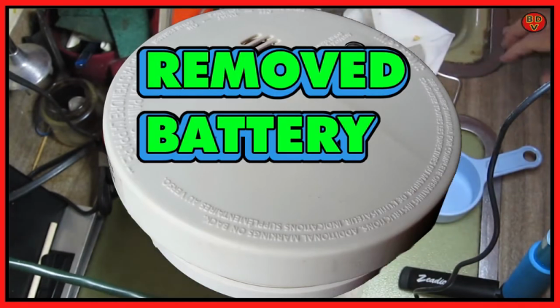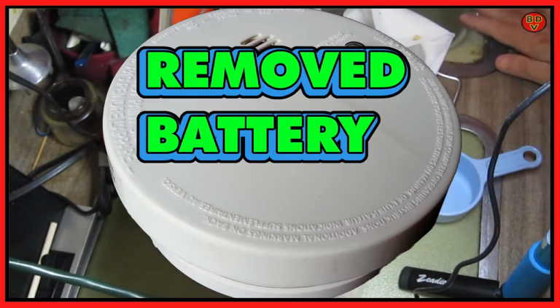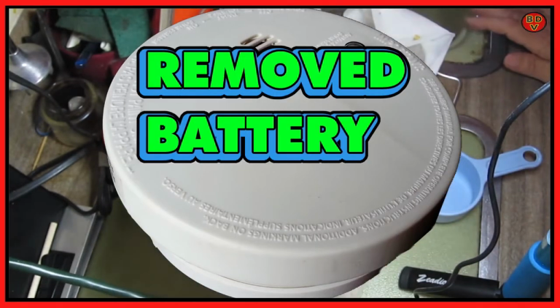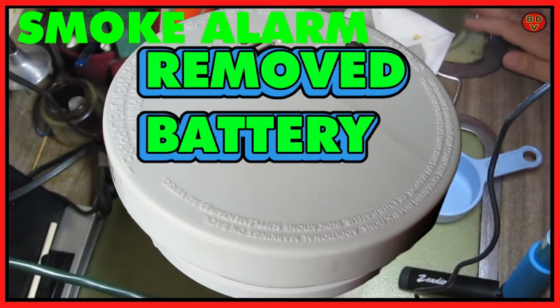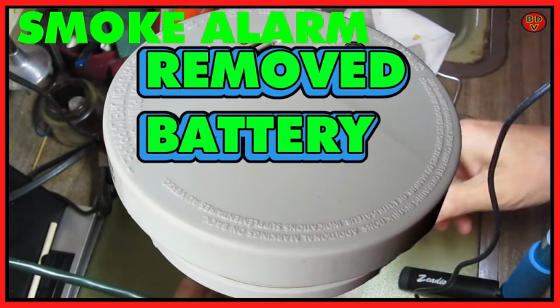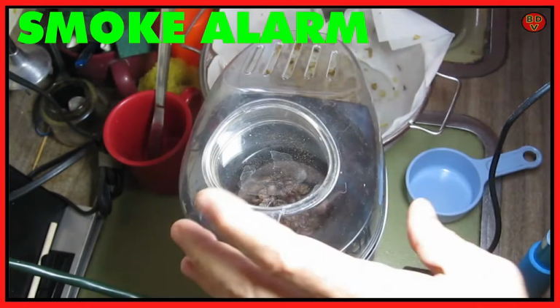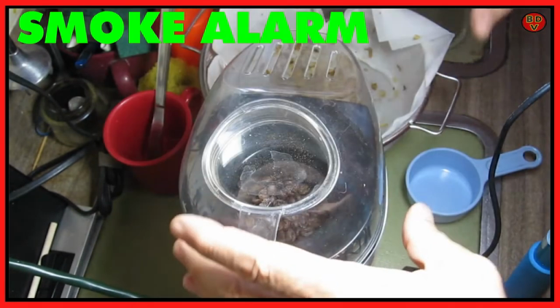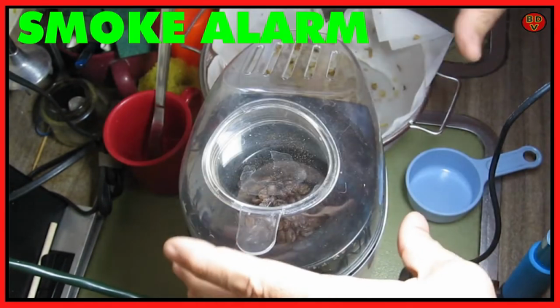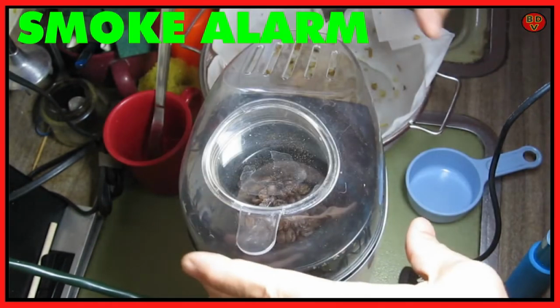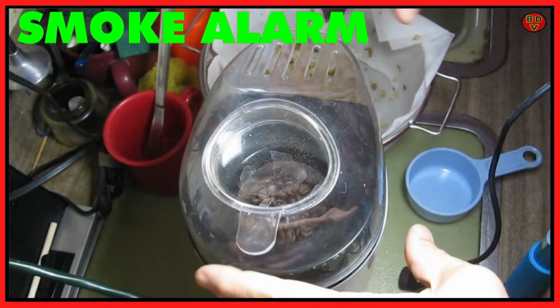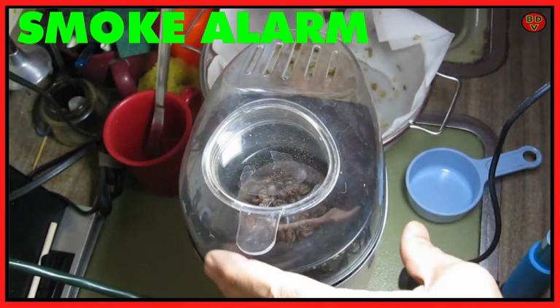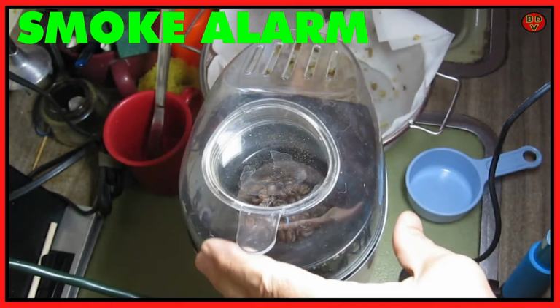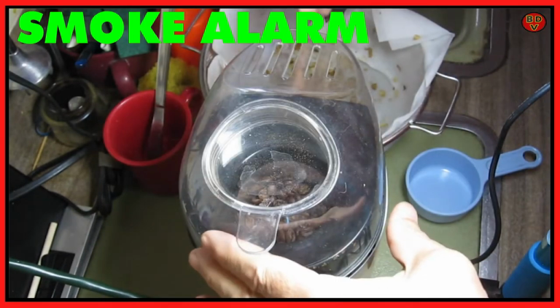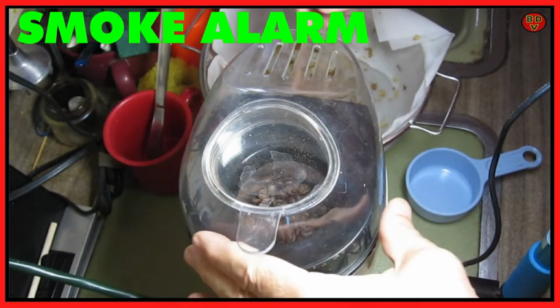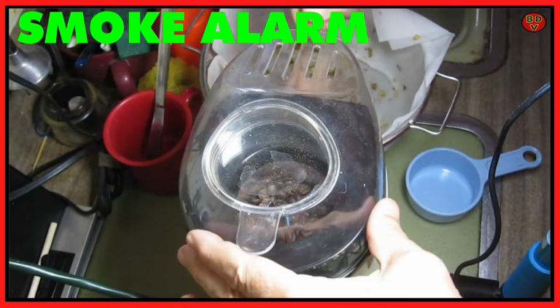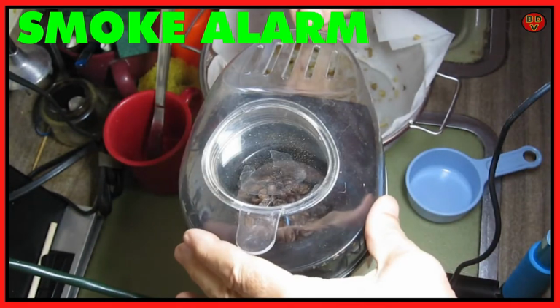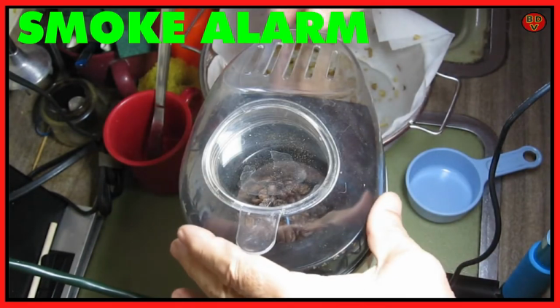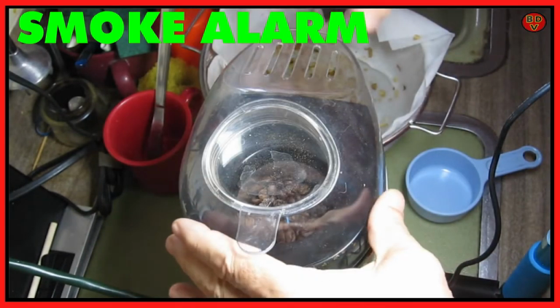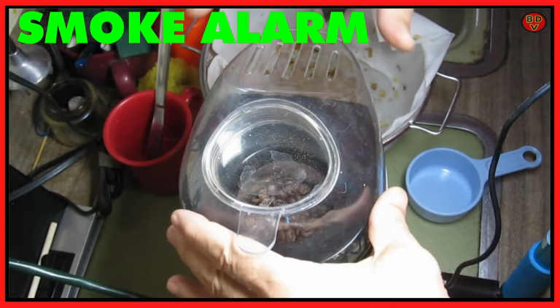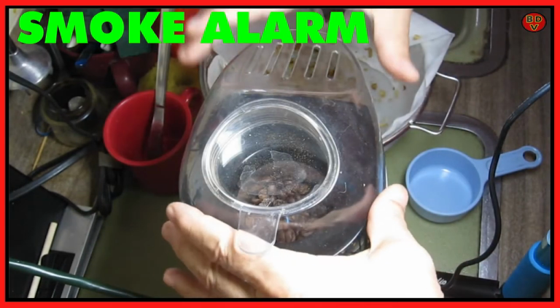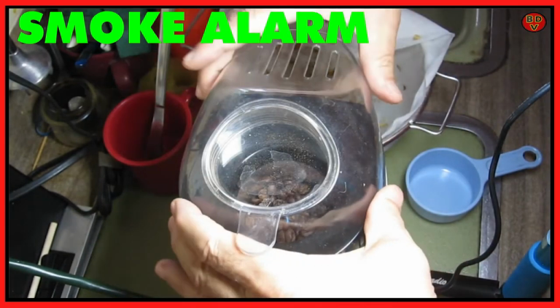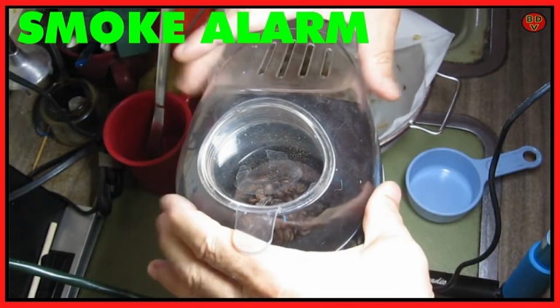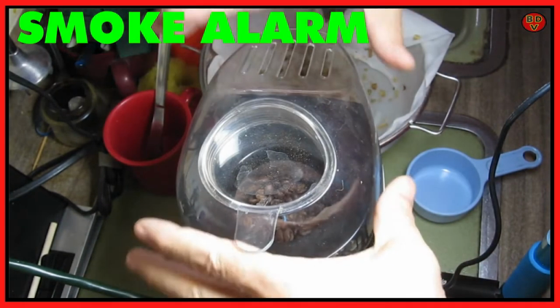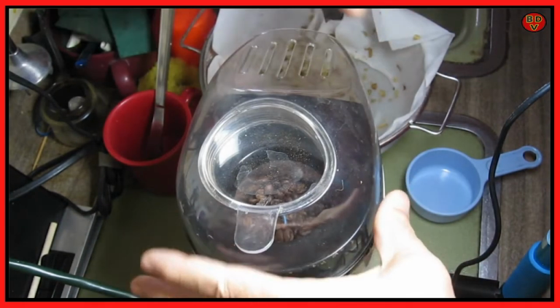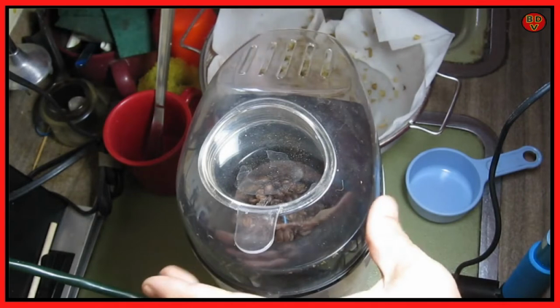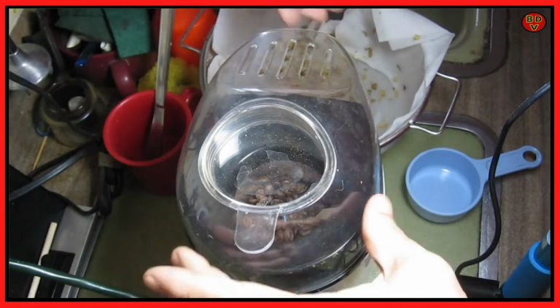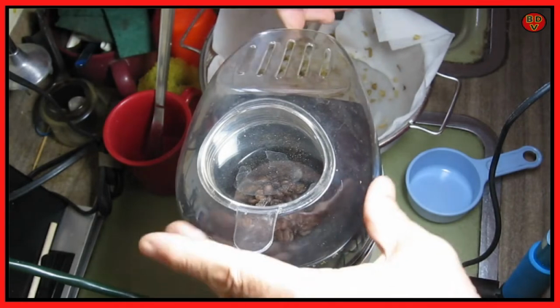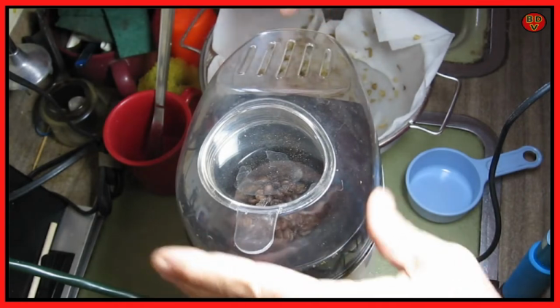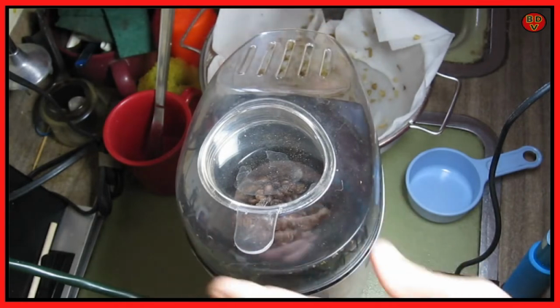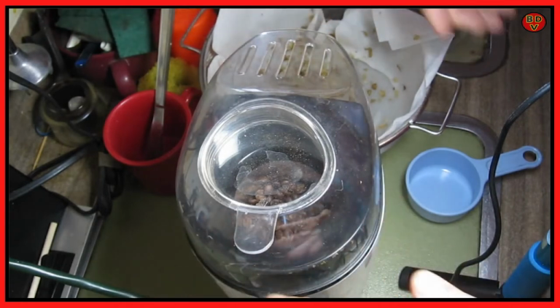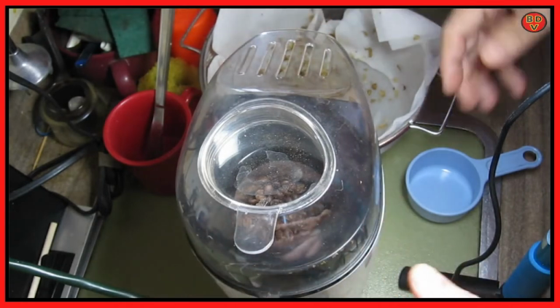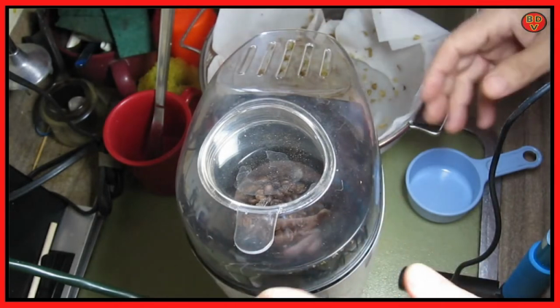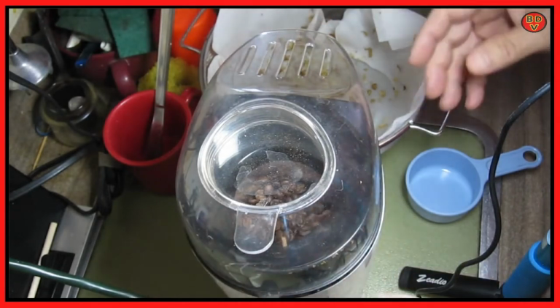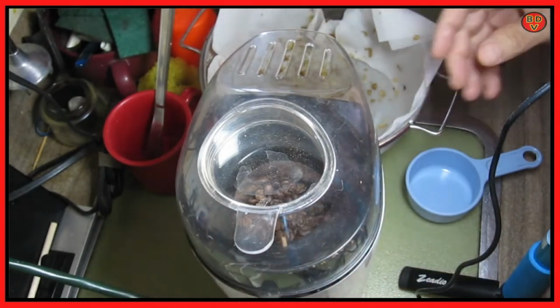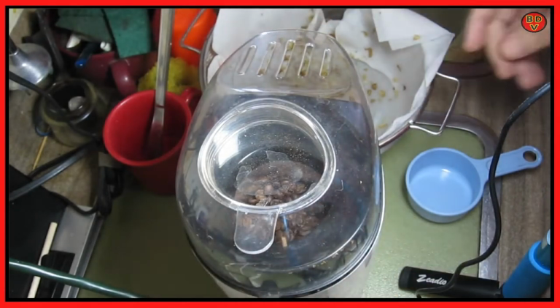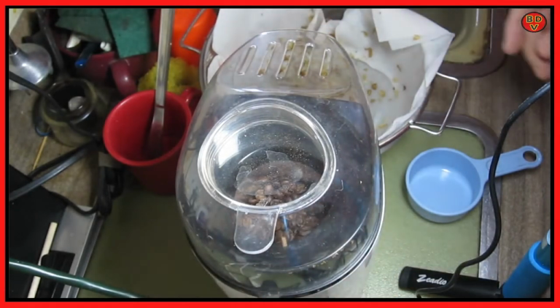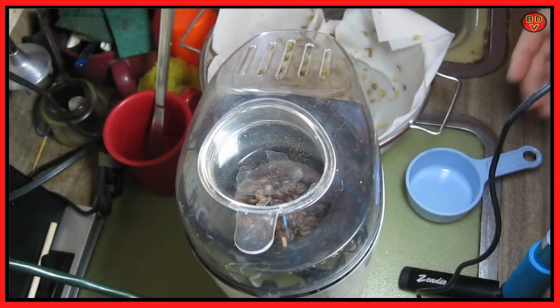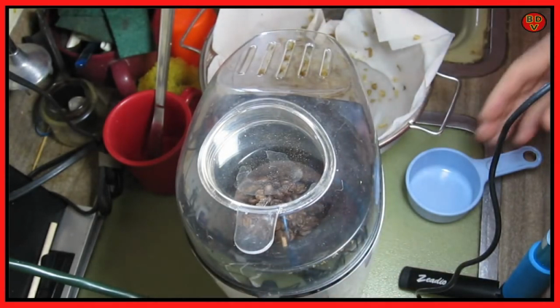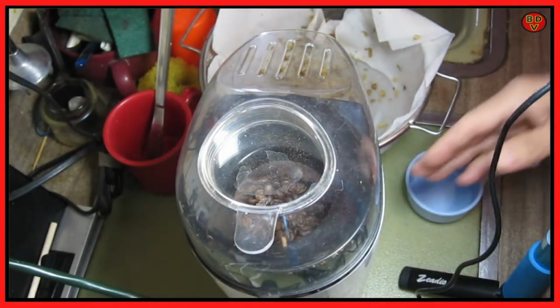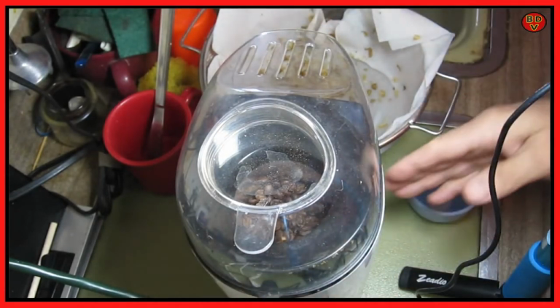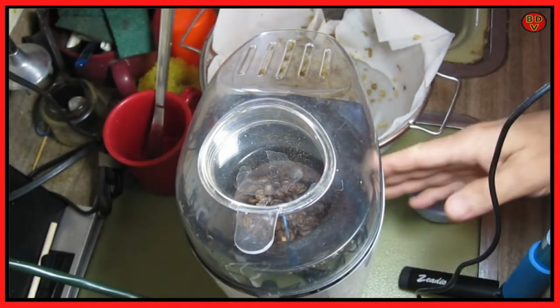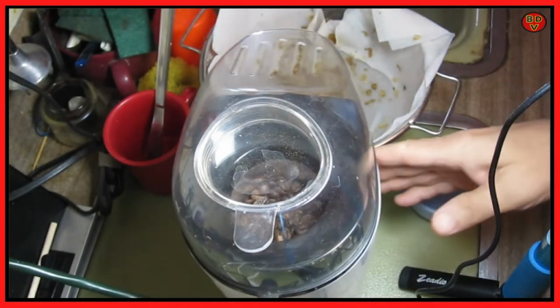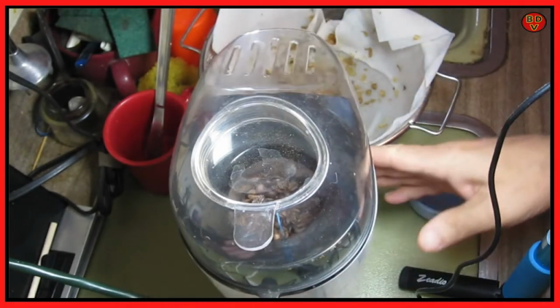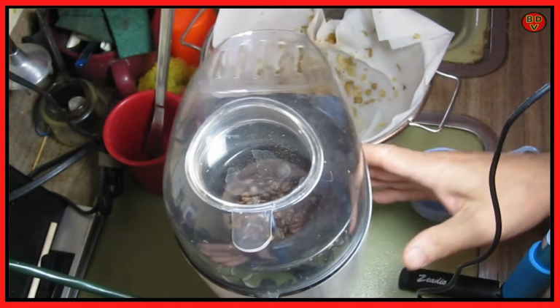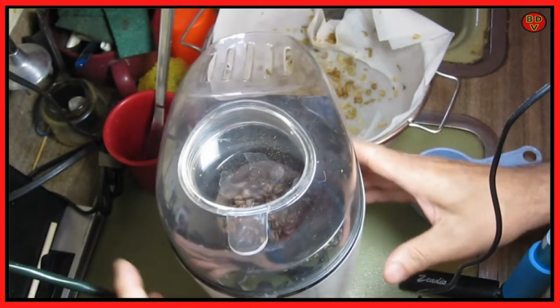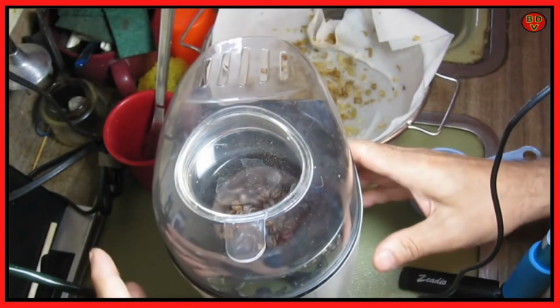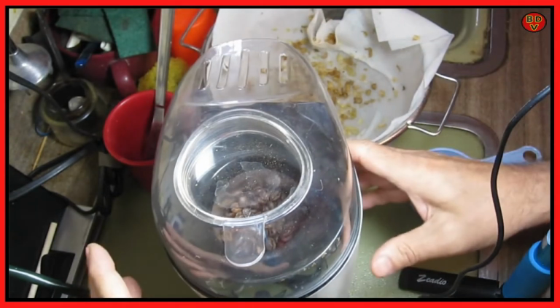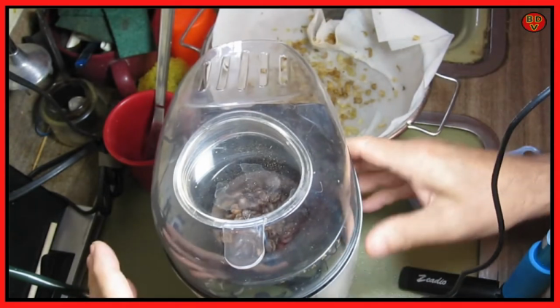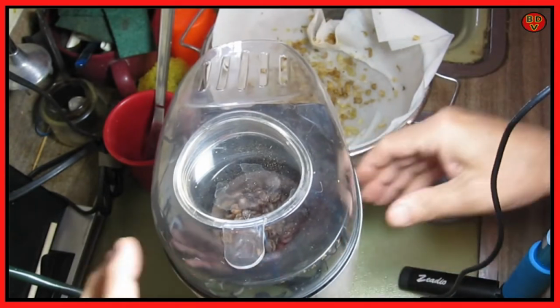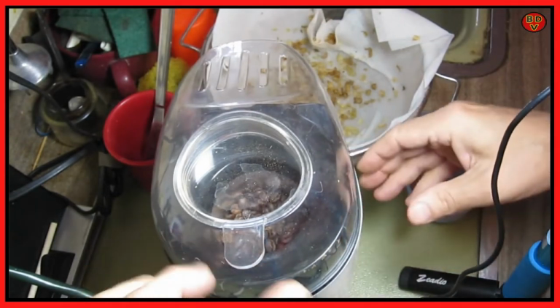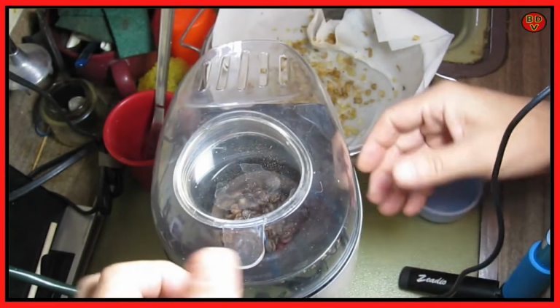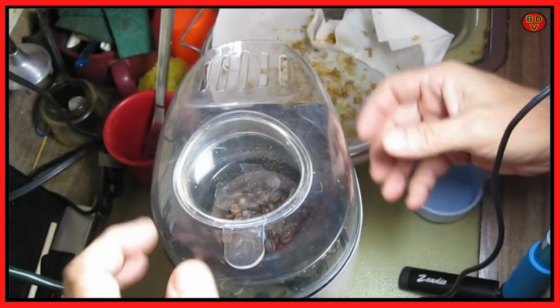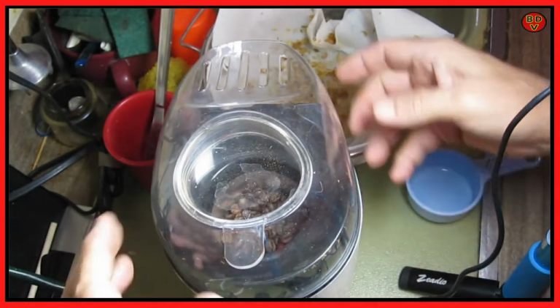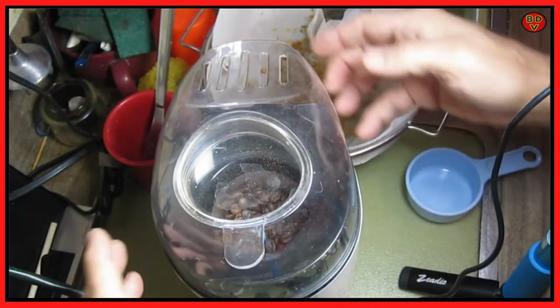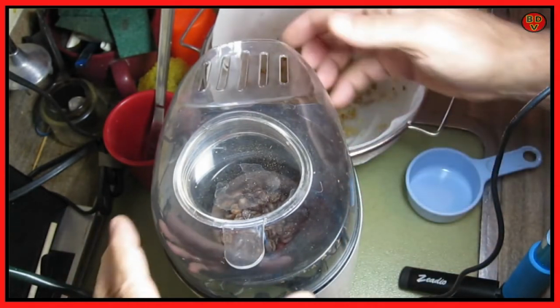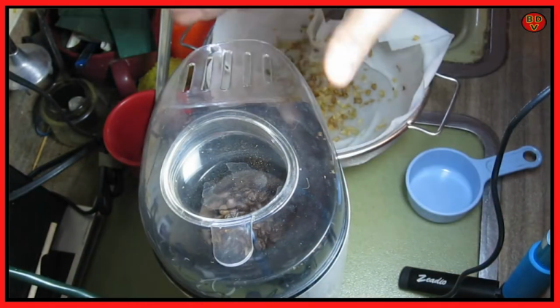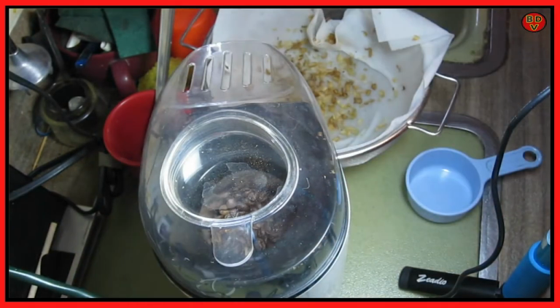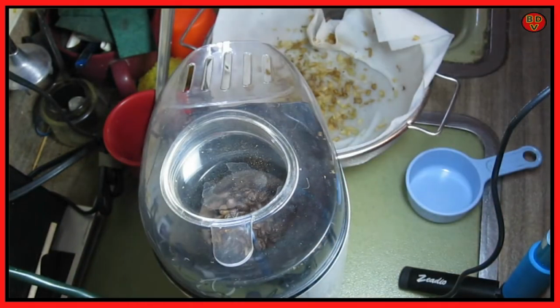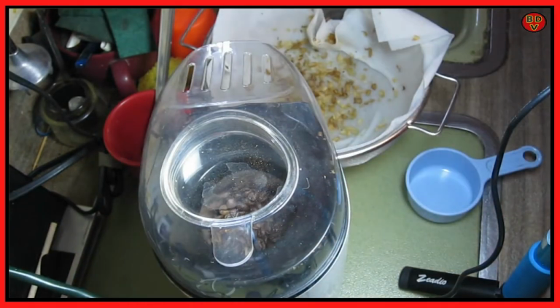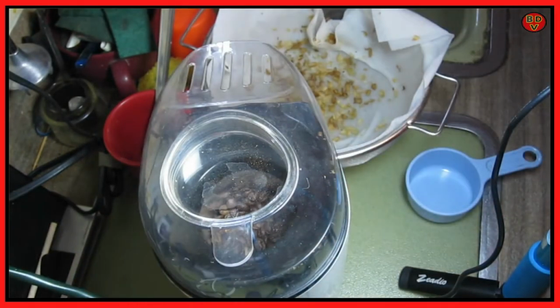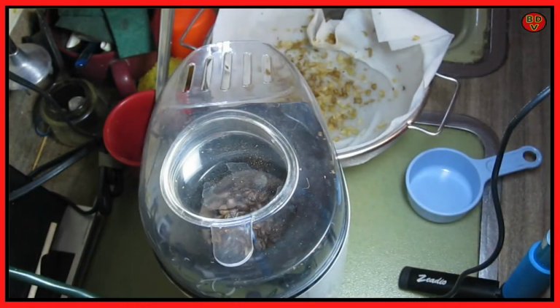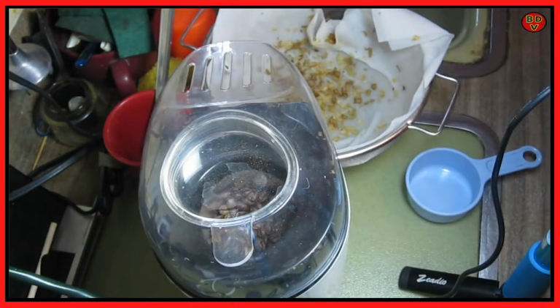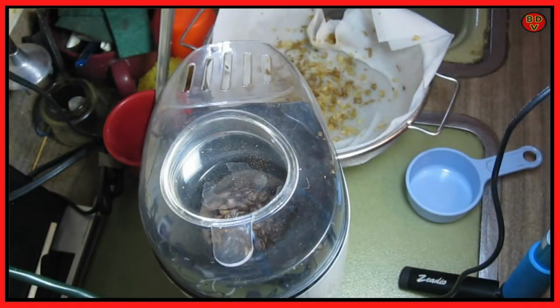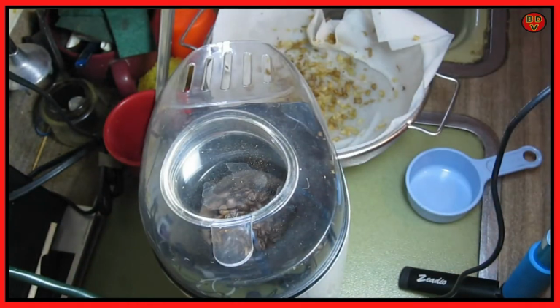That looks pretty good to me. Let's pour it out. Hot, hot, hot, hot.